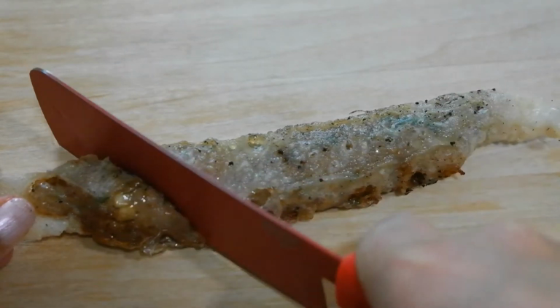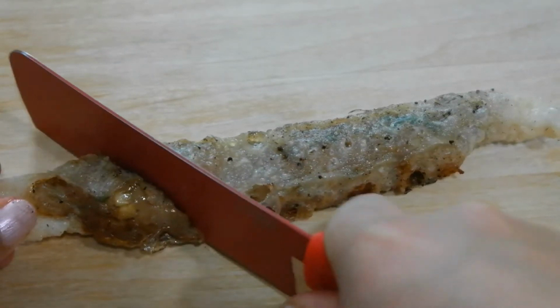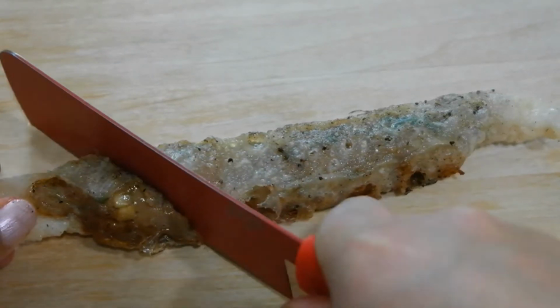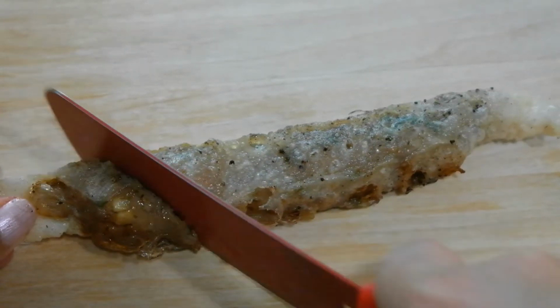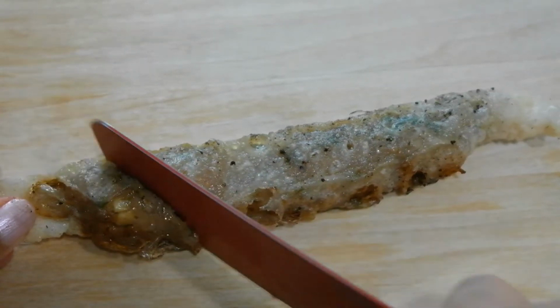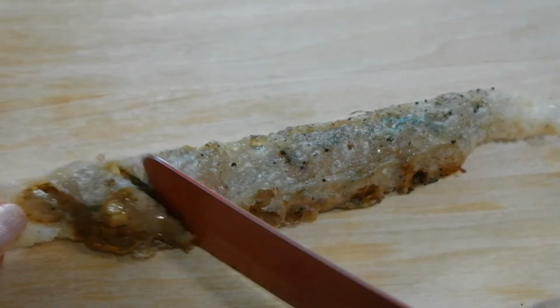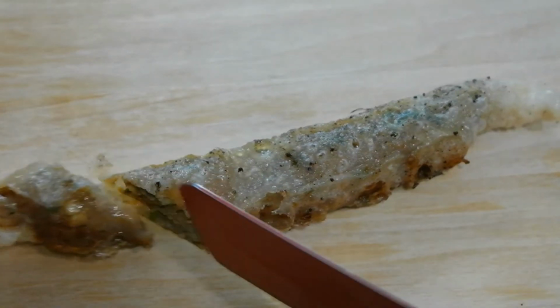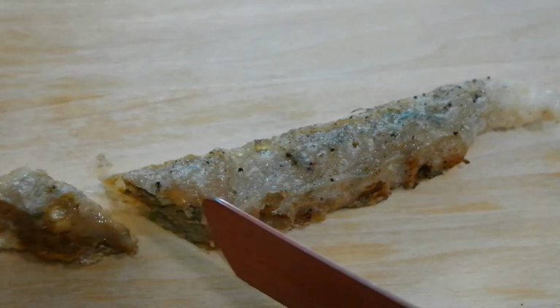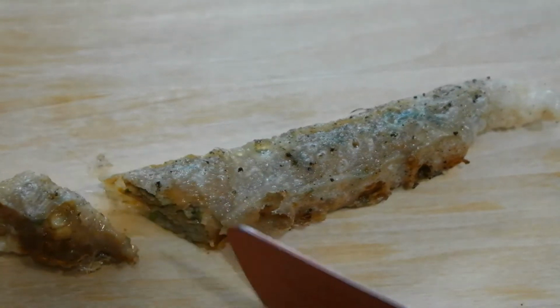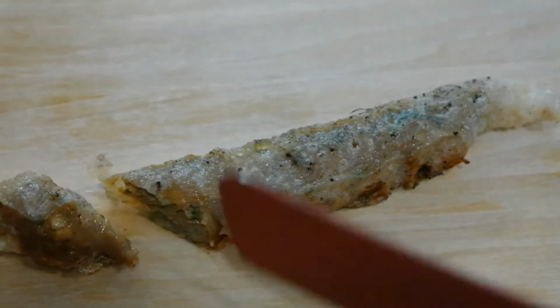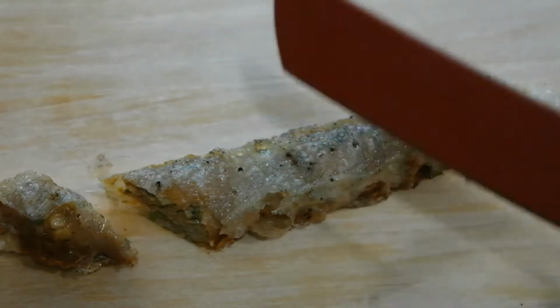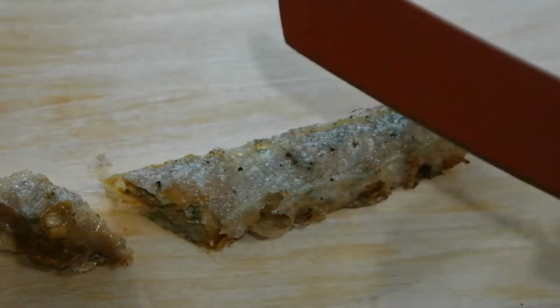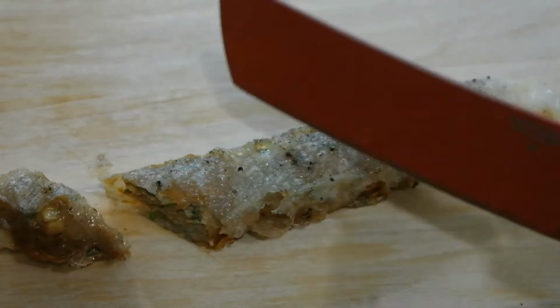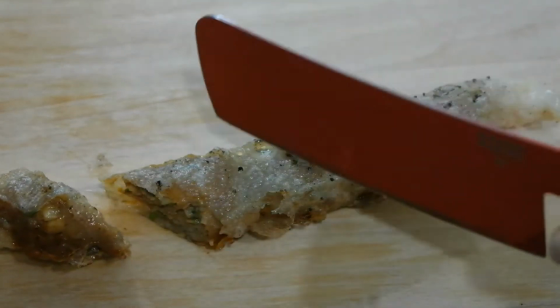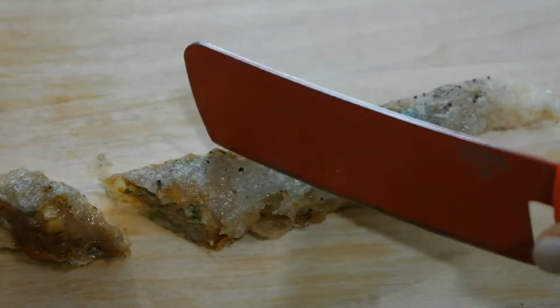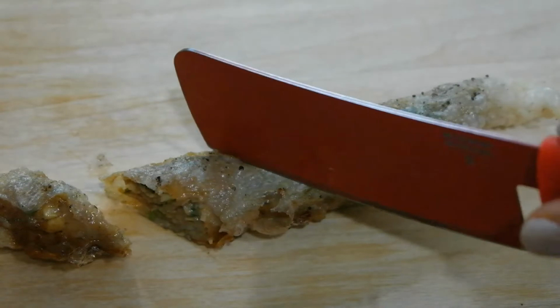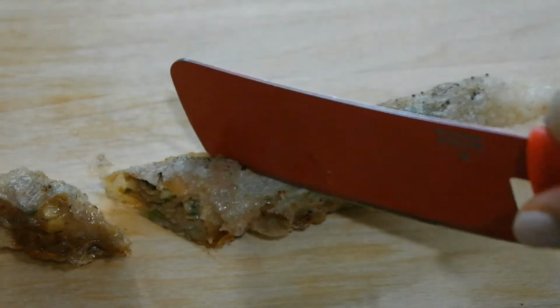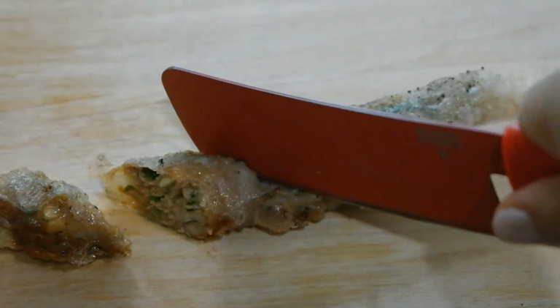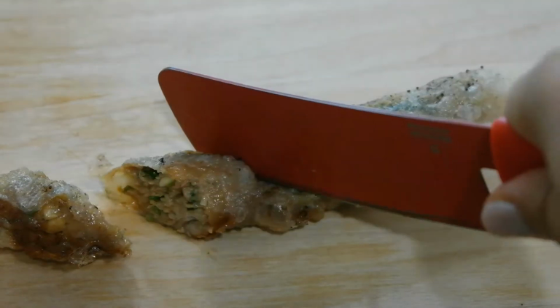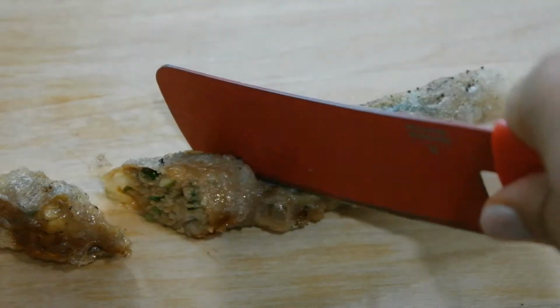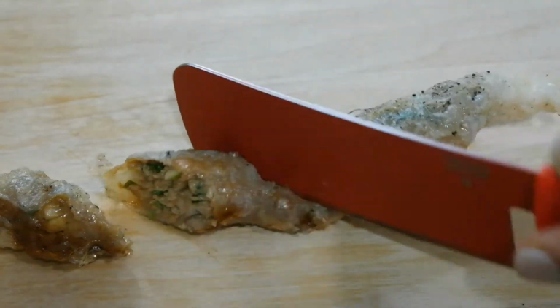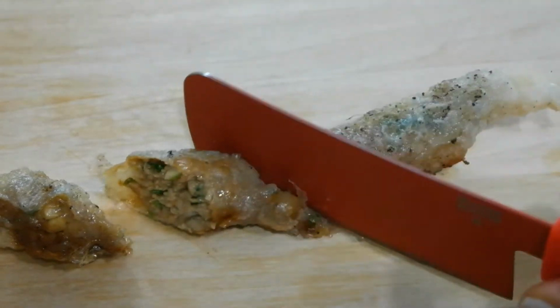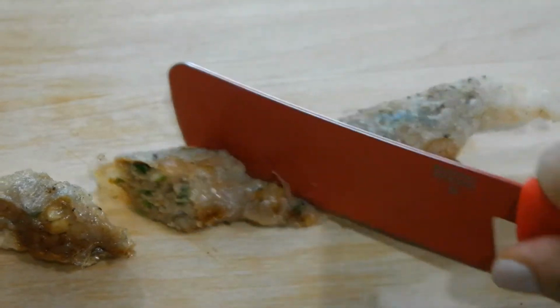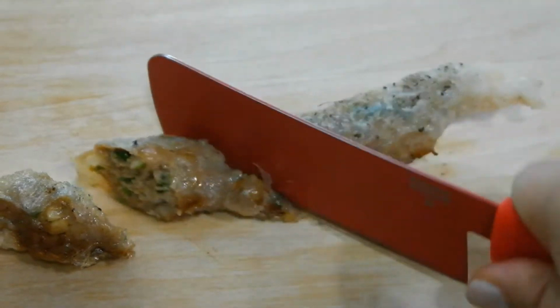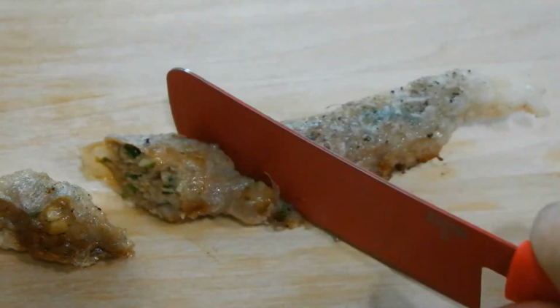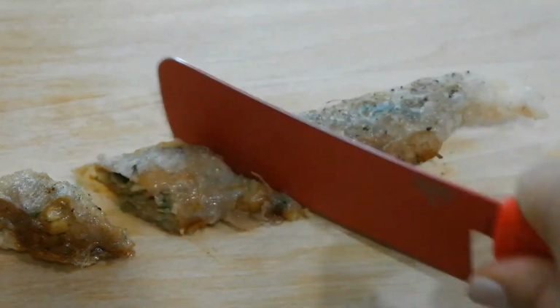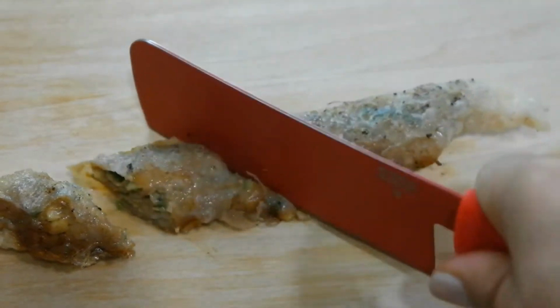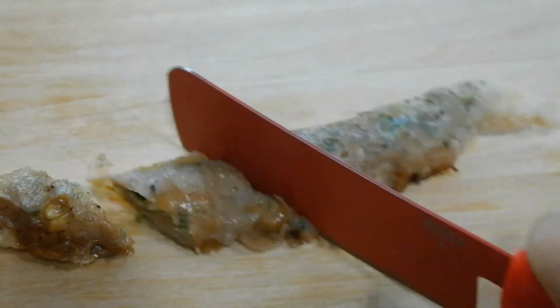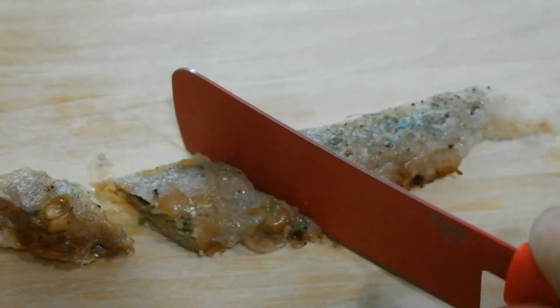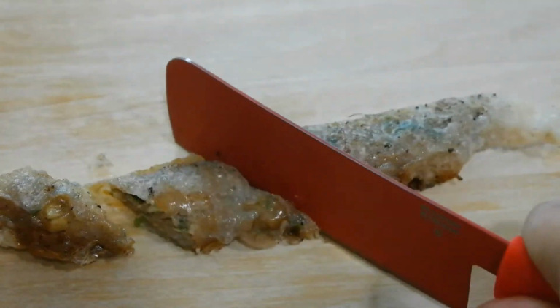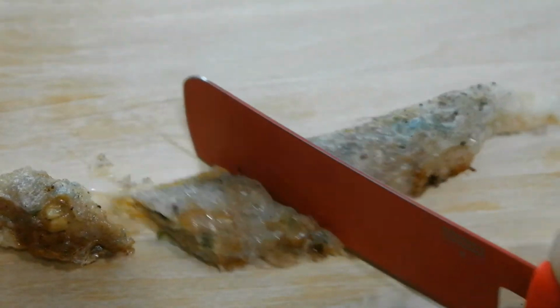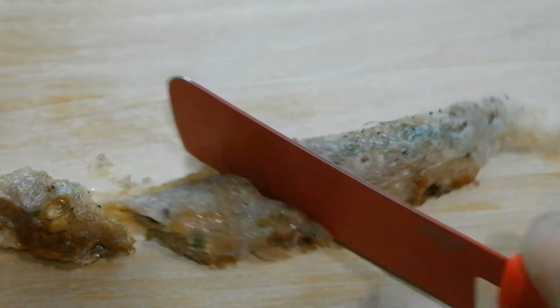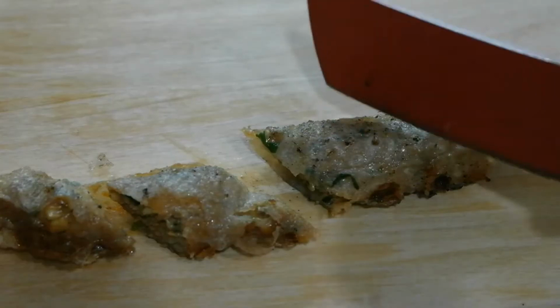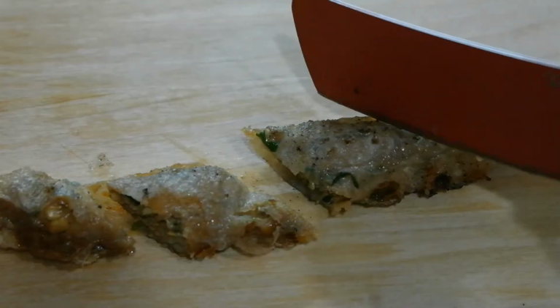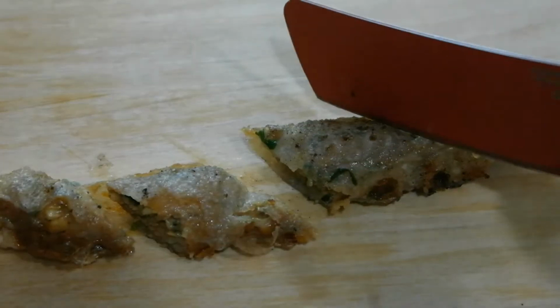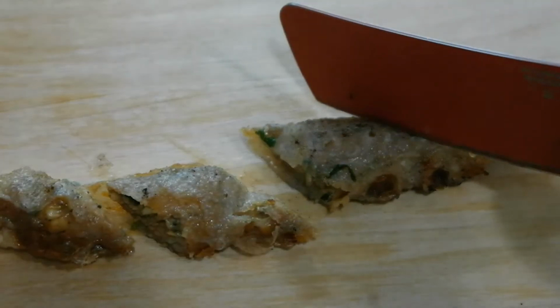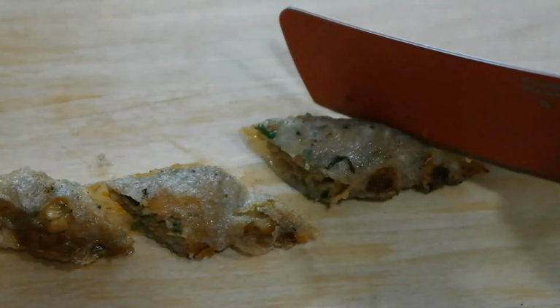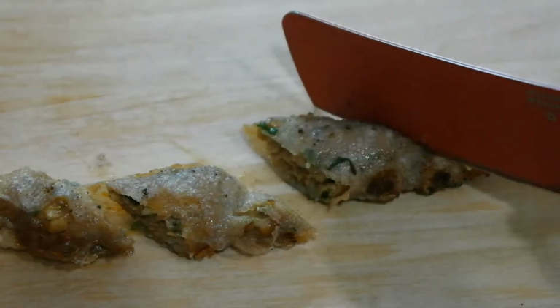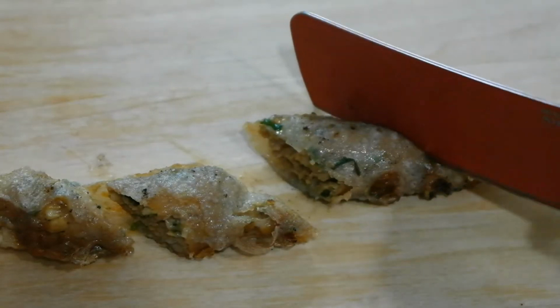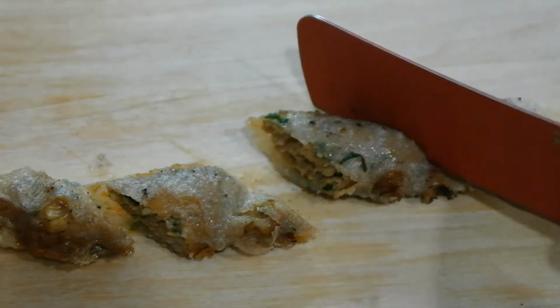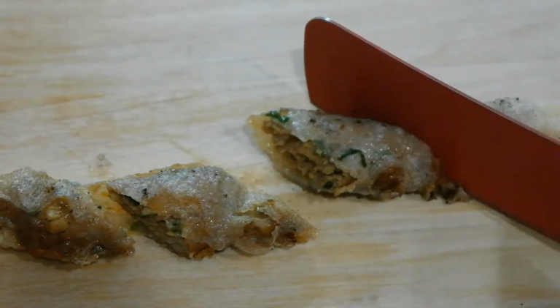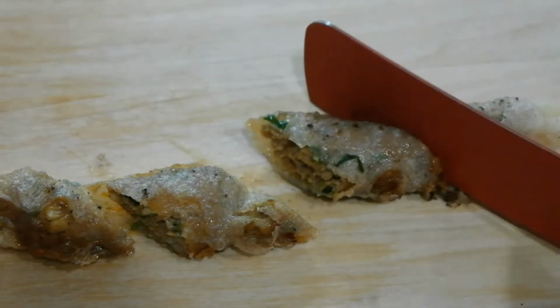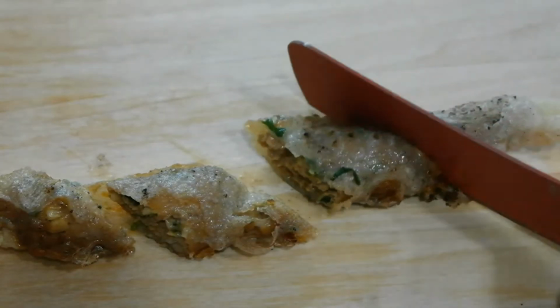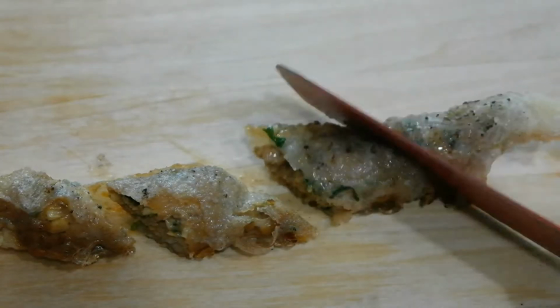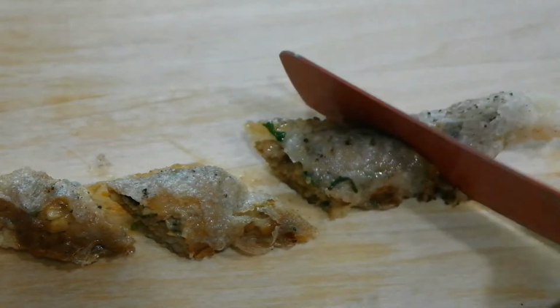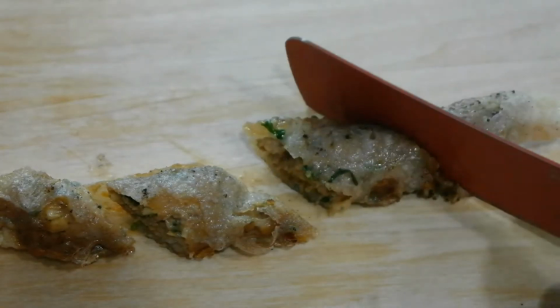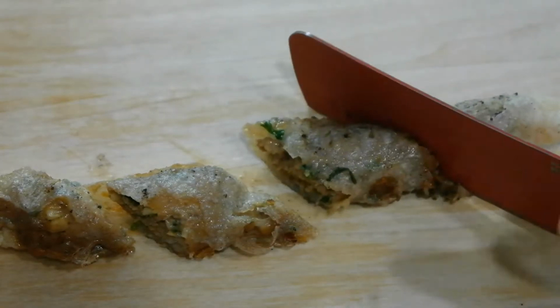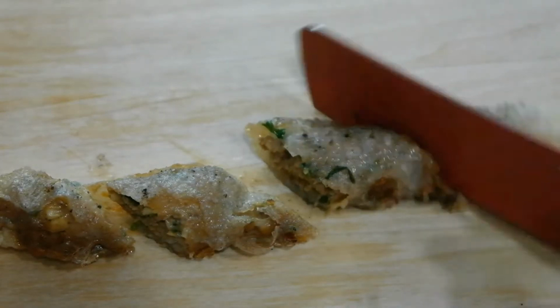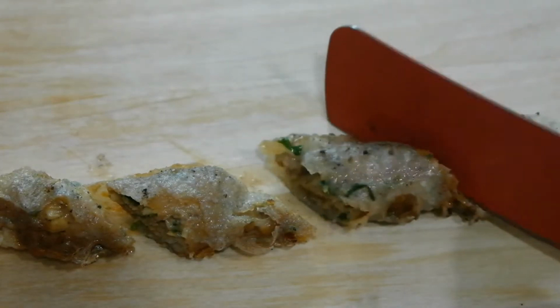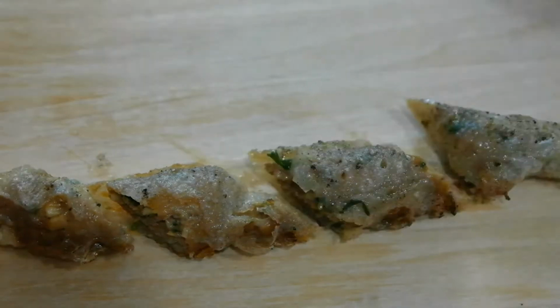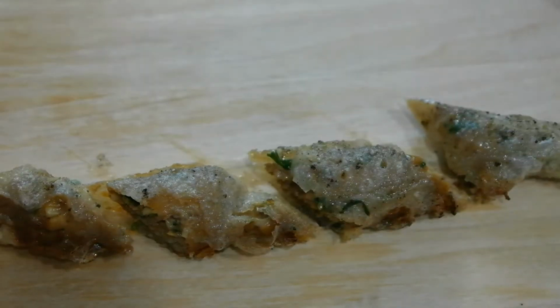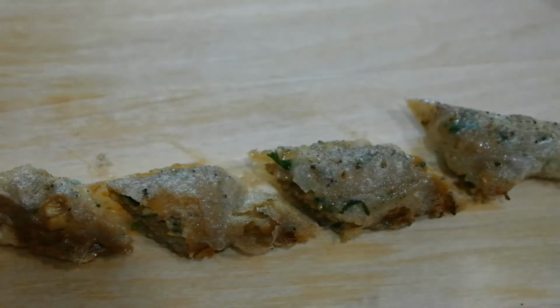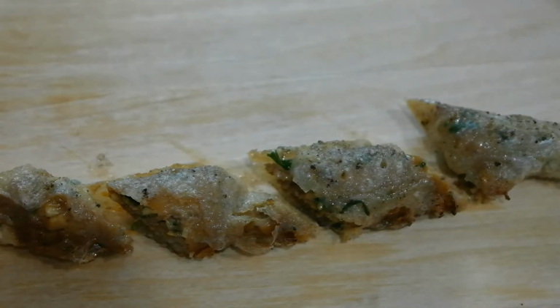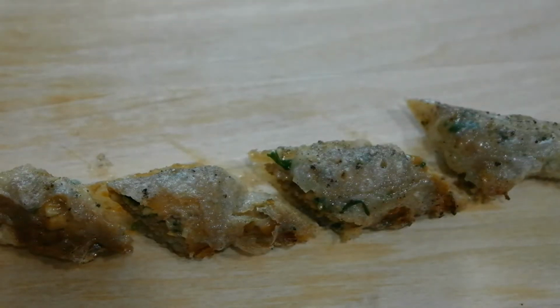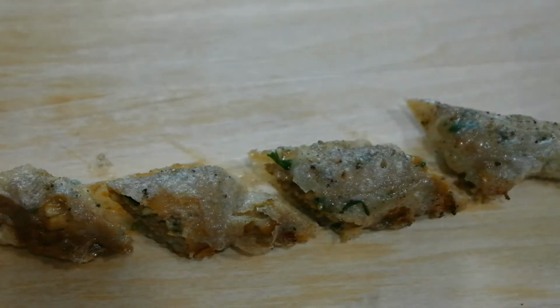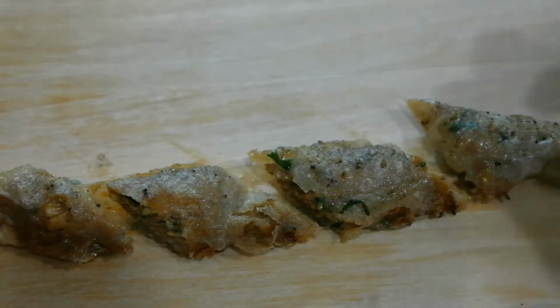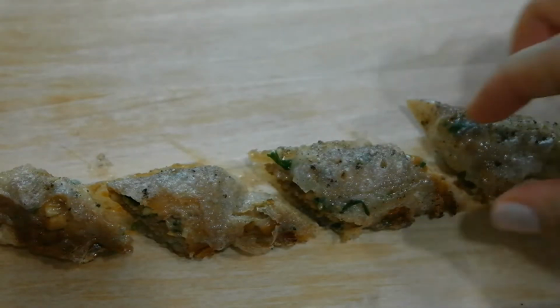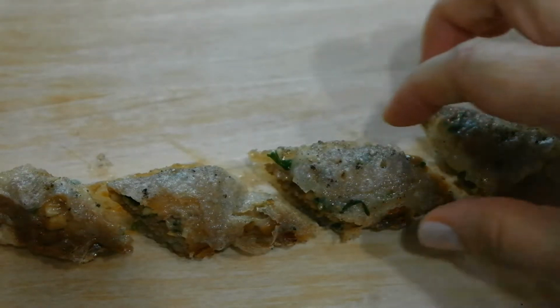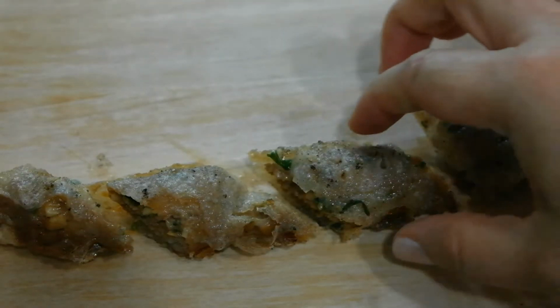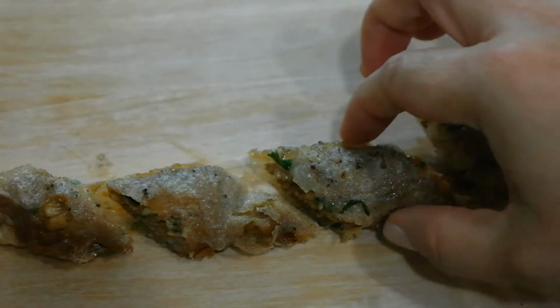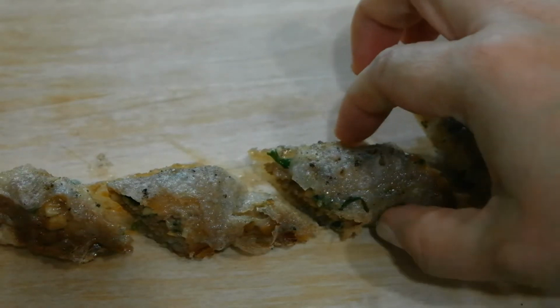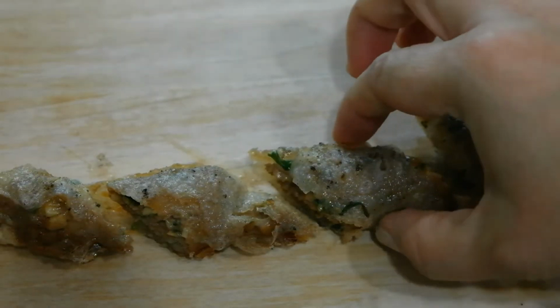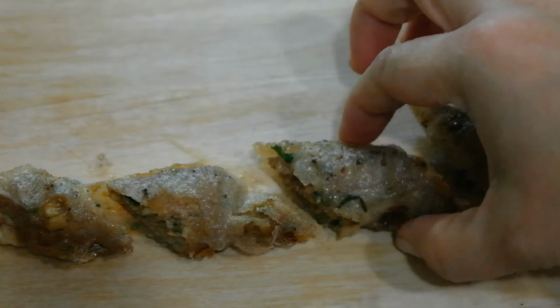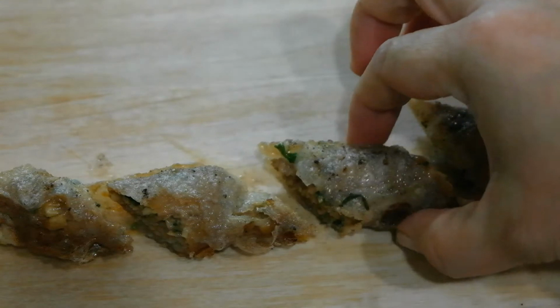So before serving, you may cut your turkey roll into bite-sized pieces.